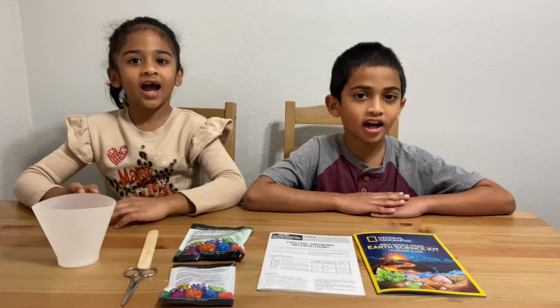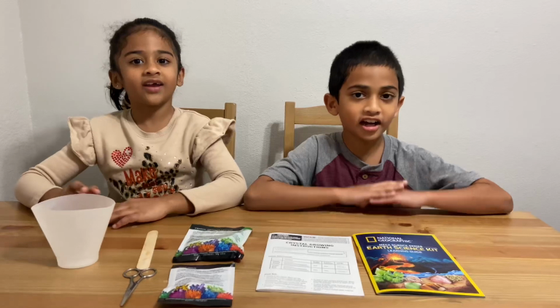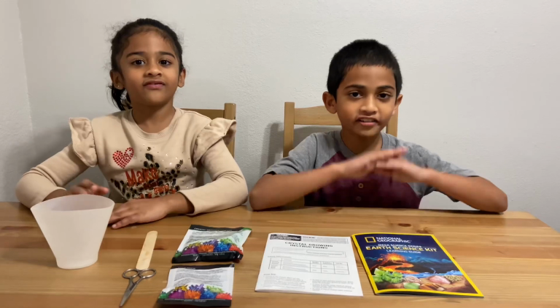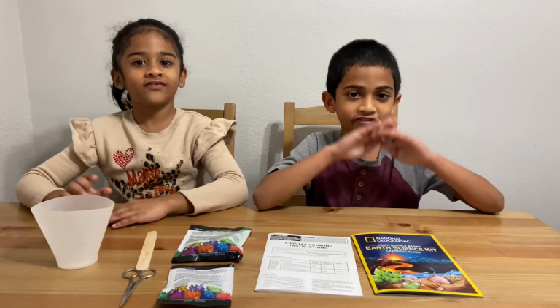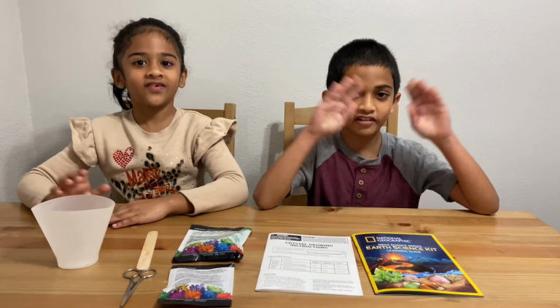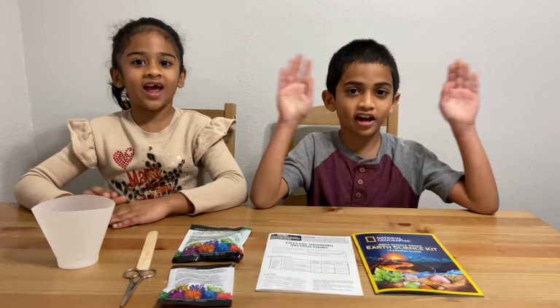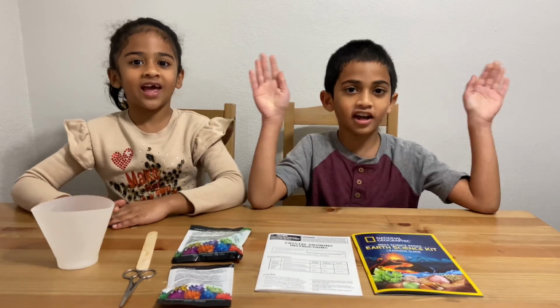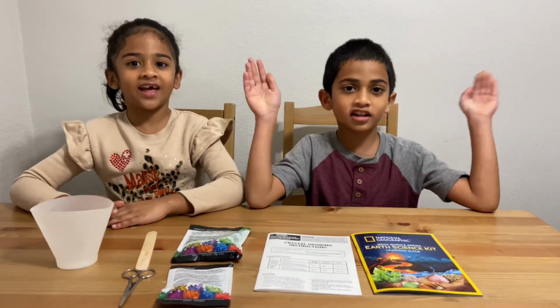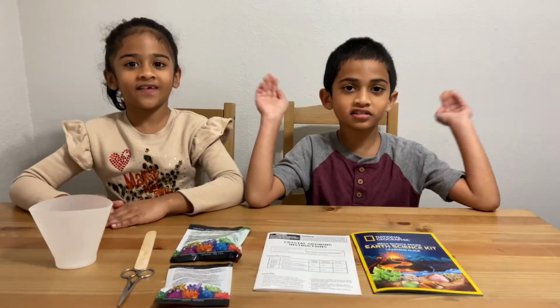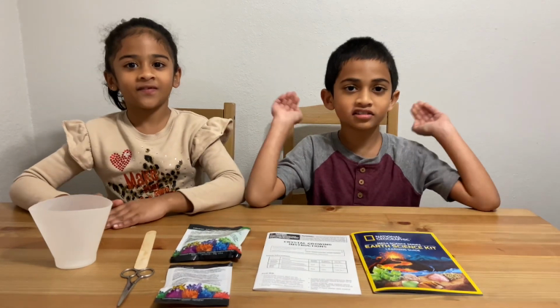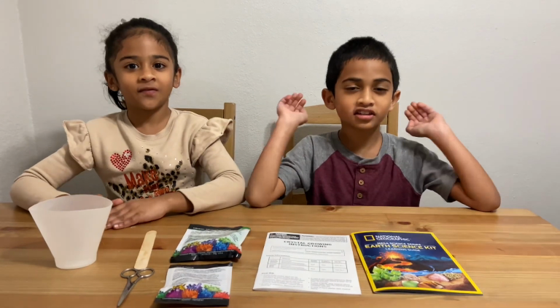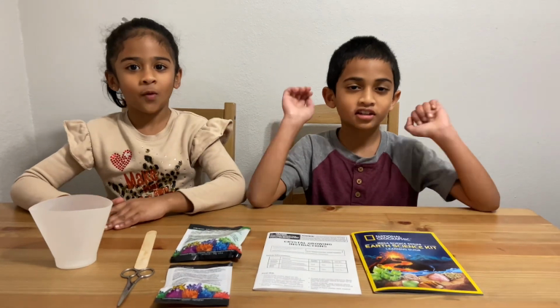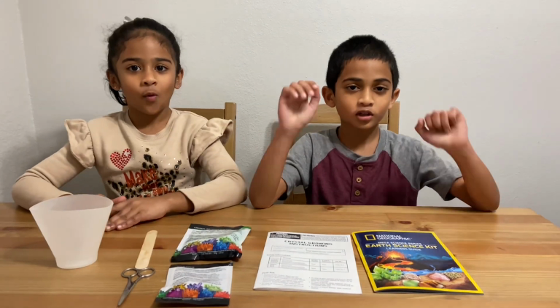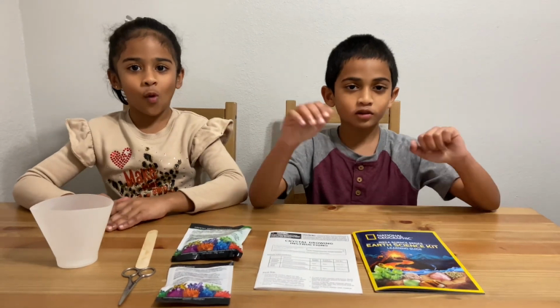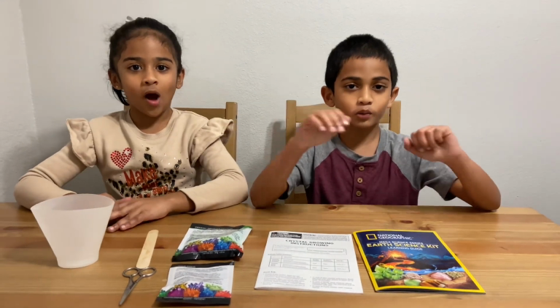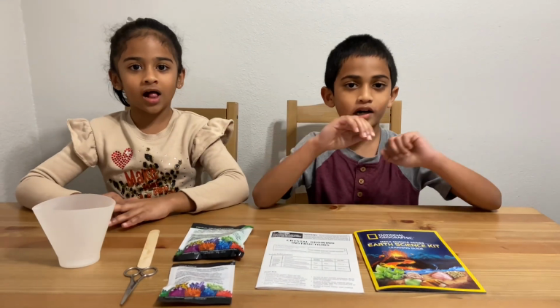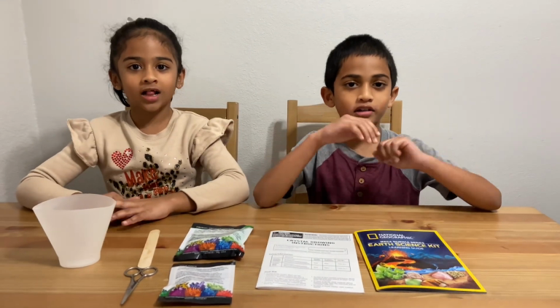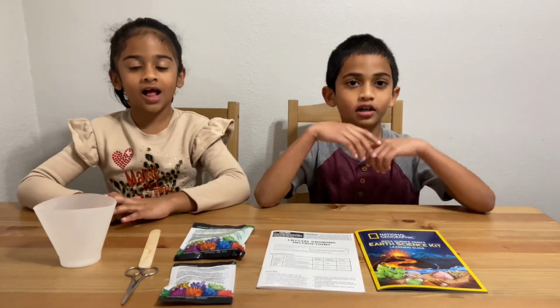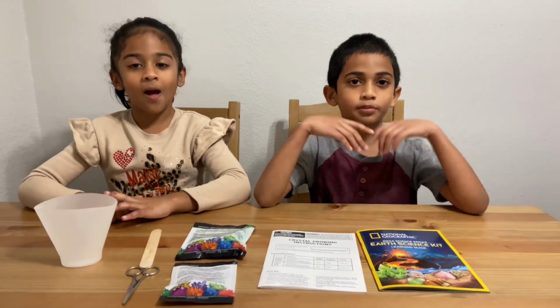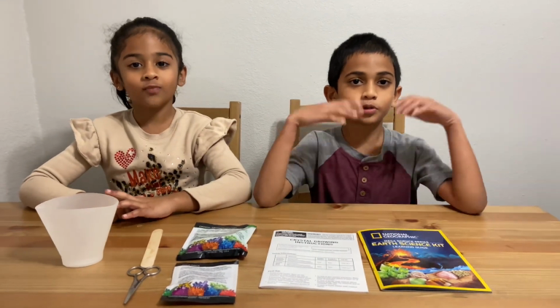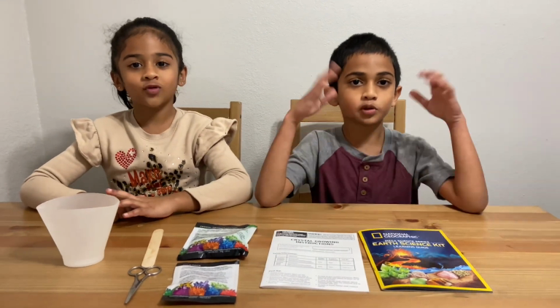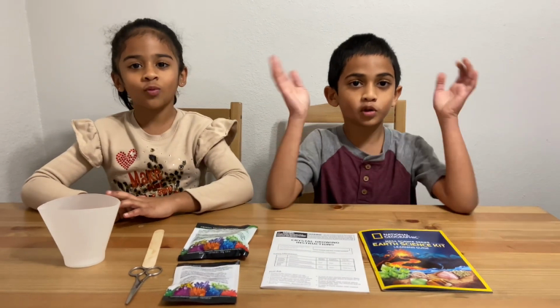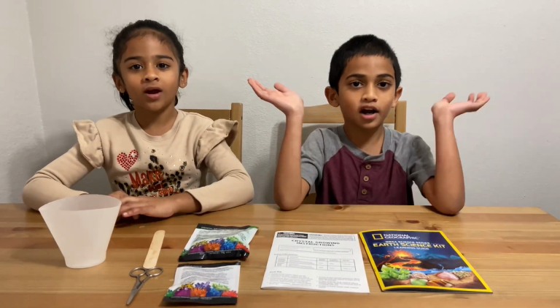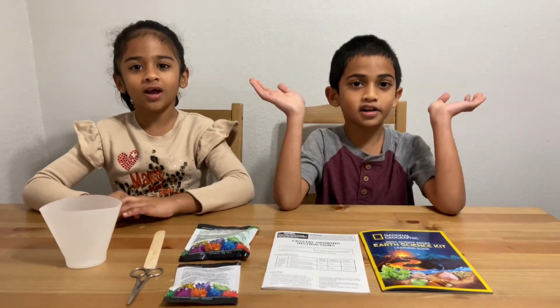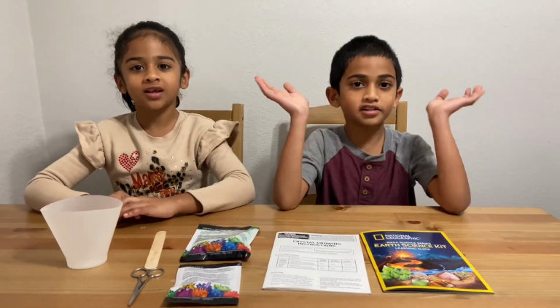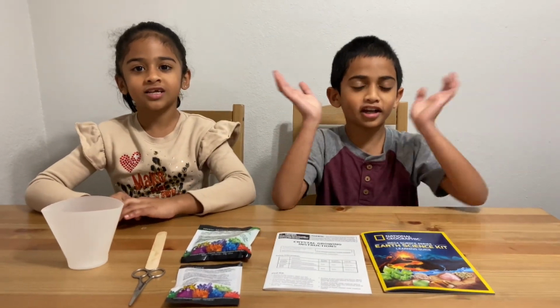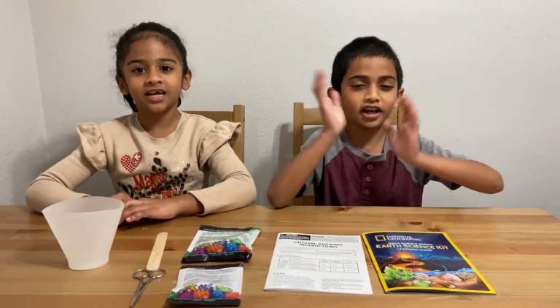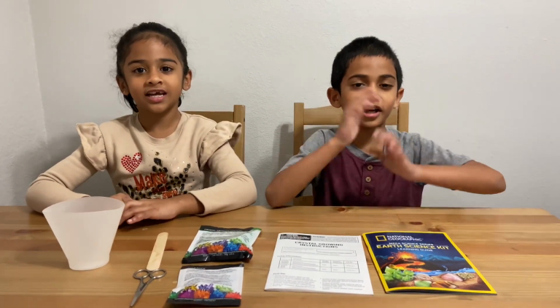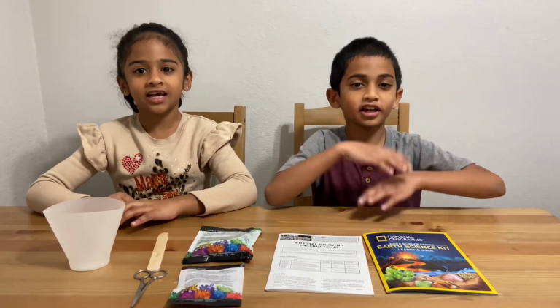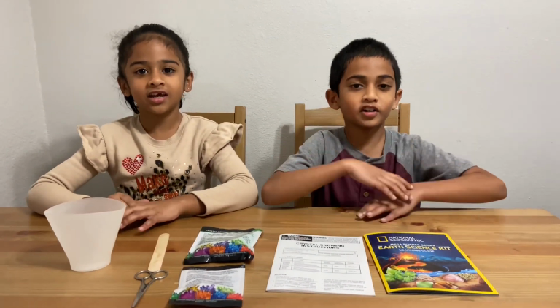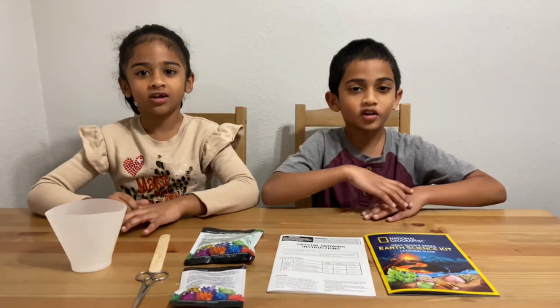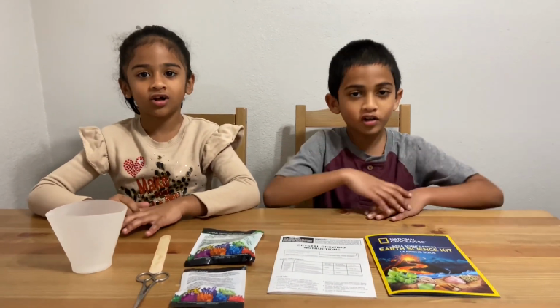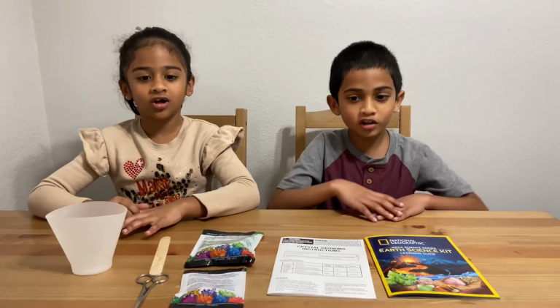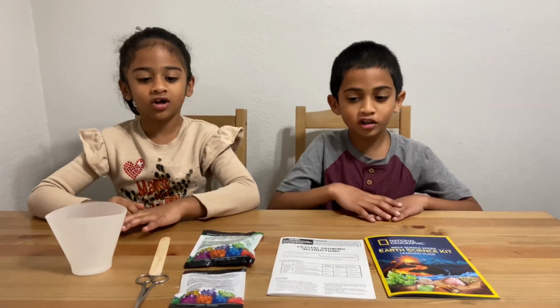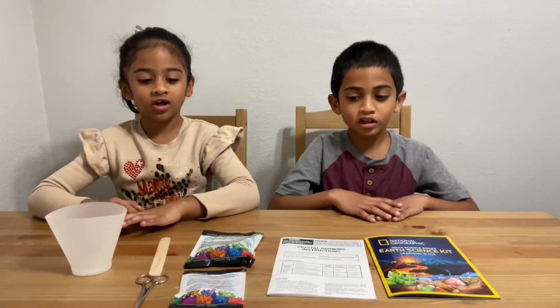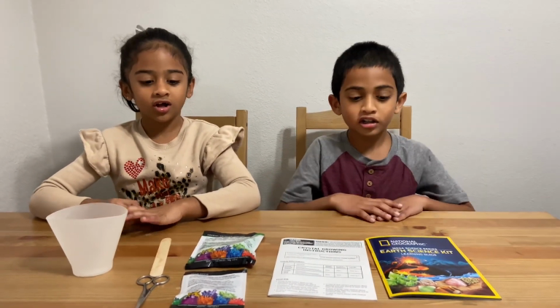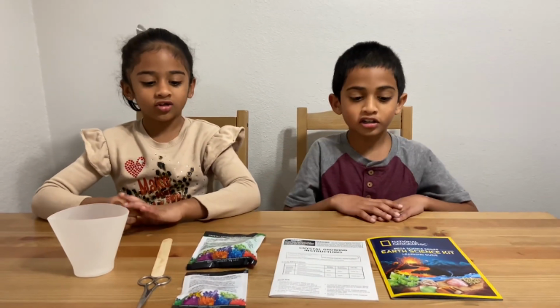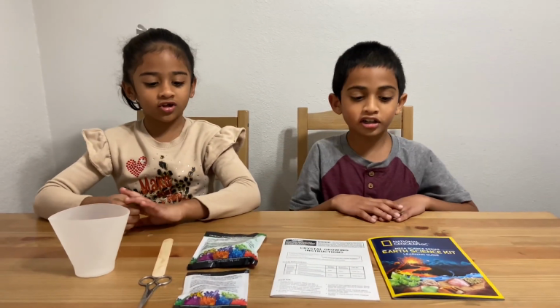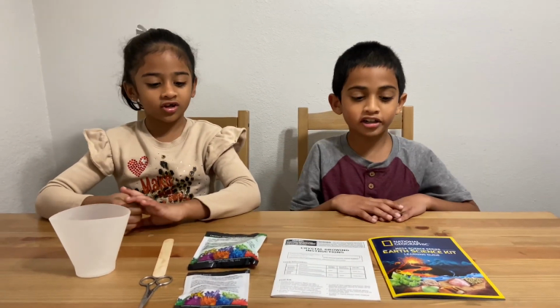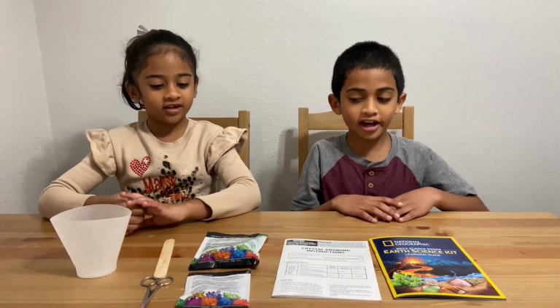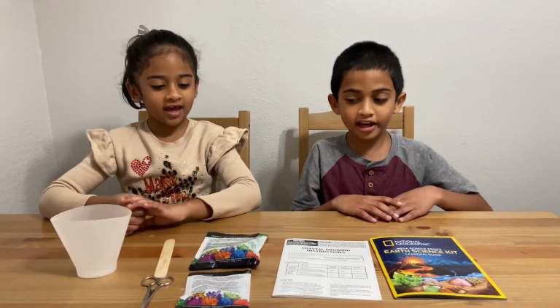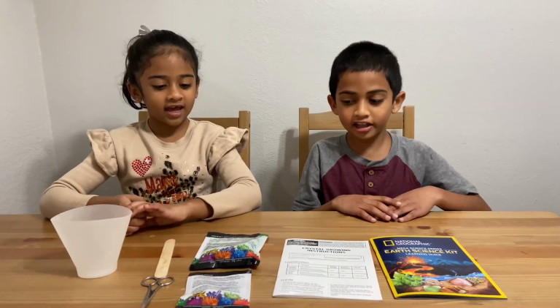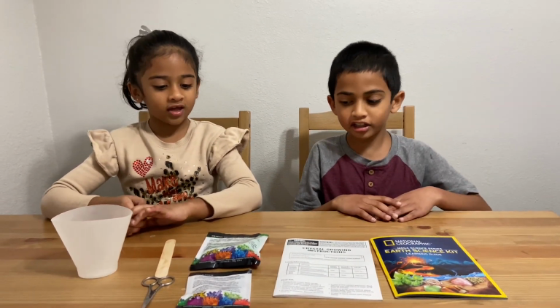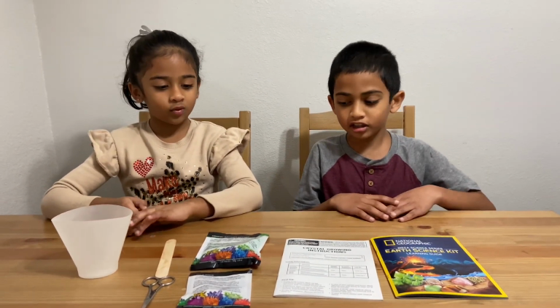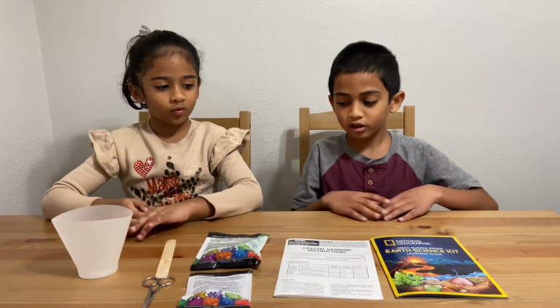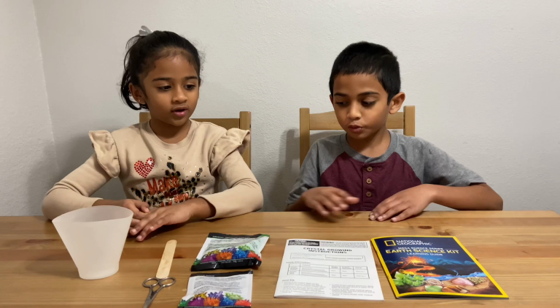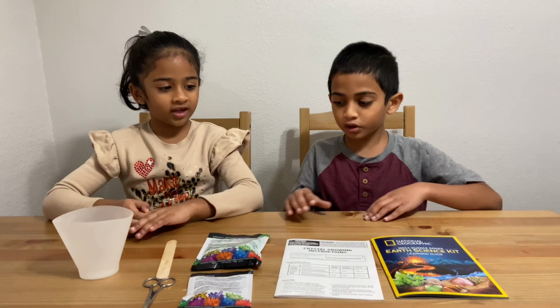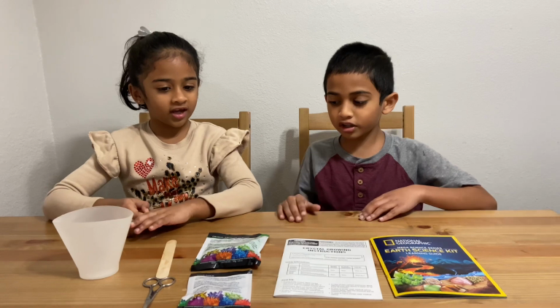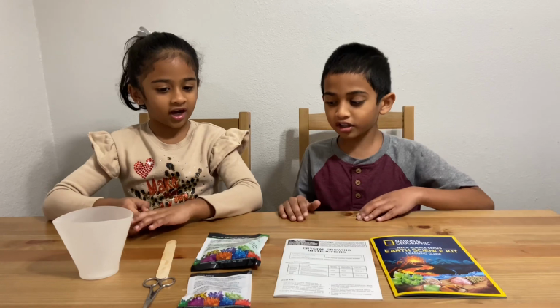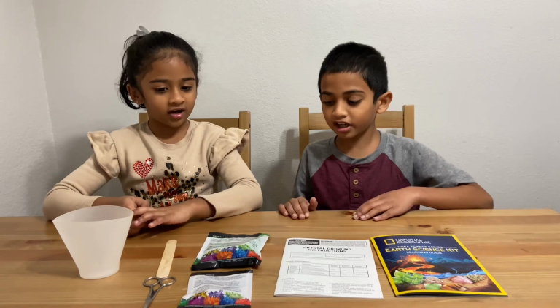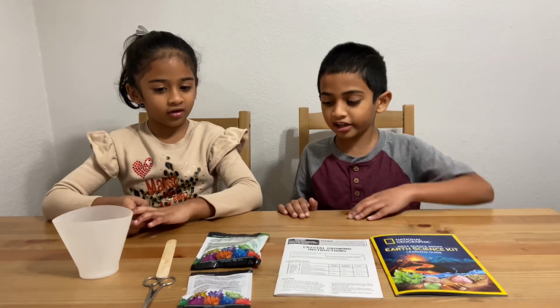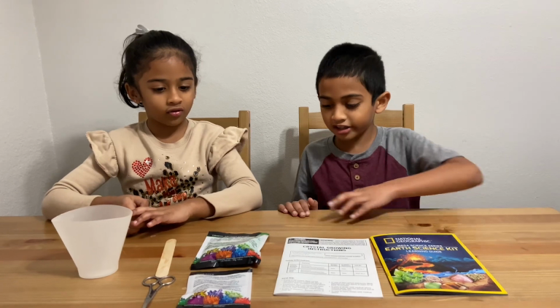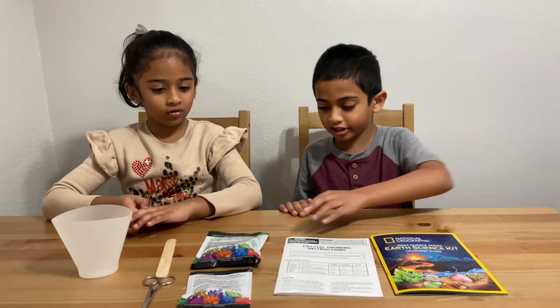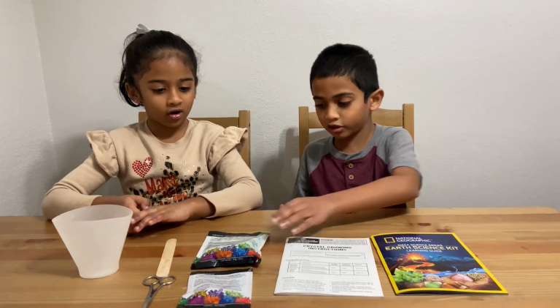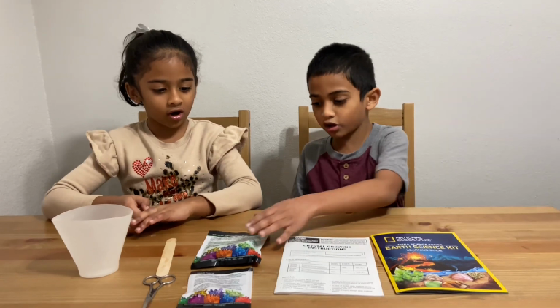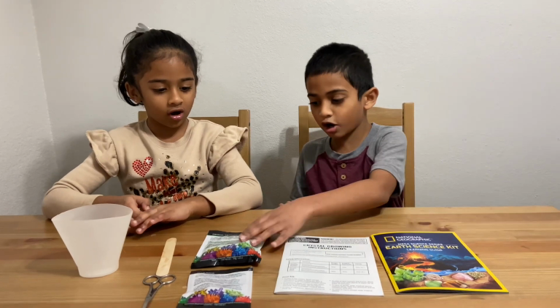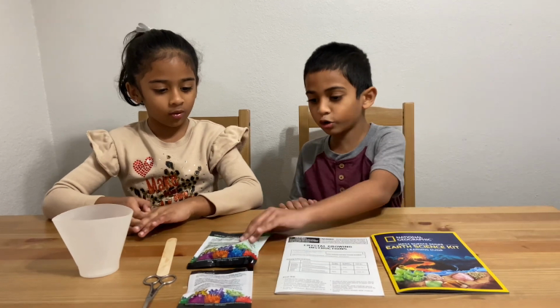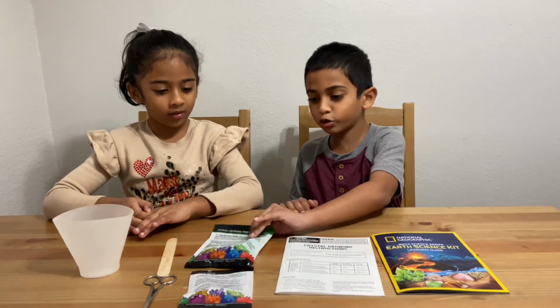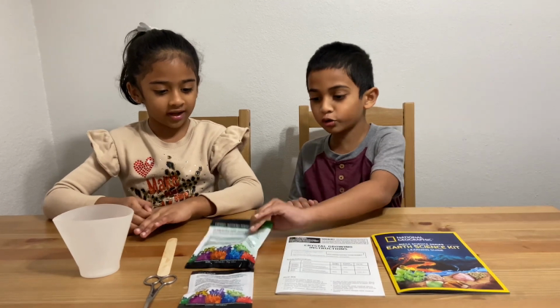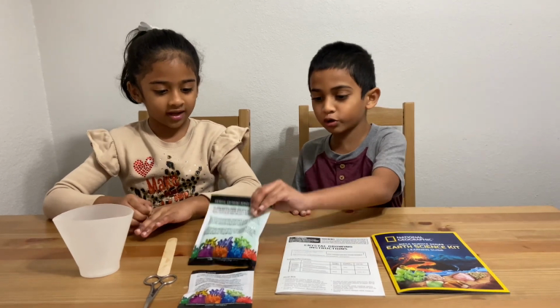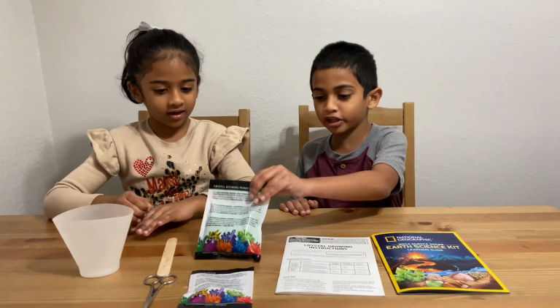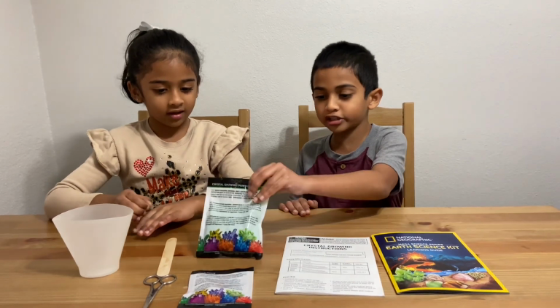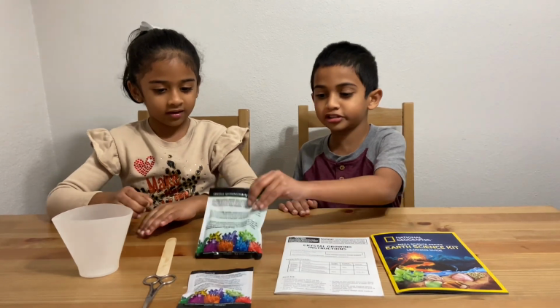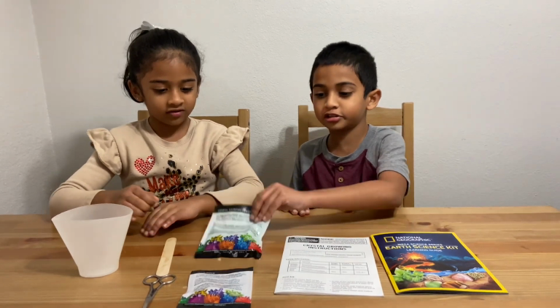Hi friends, welcome to our channel. Today we're gonna grow crystals.